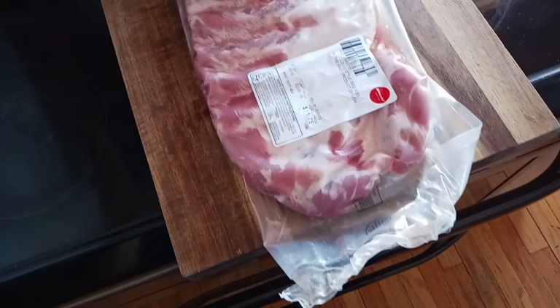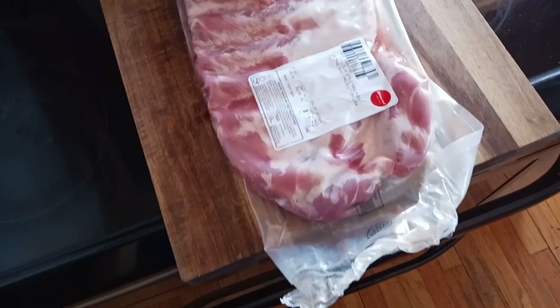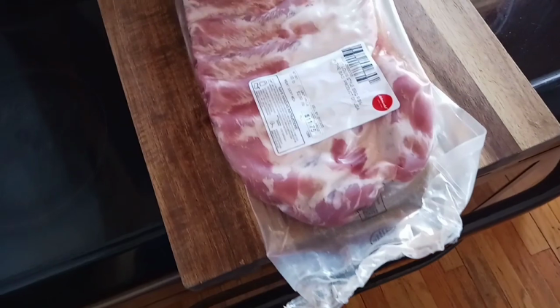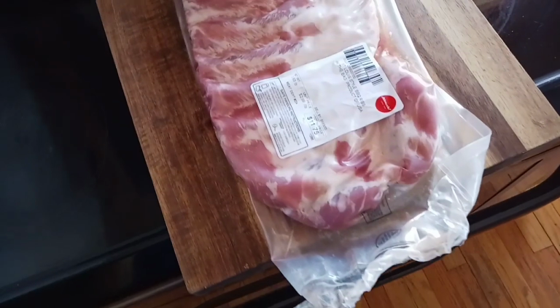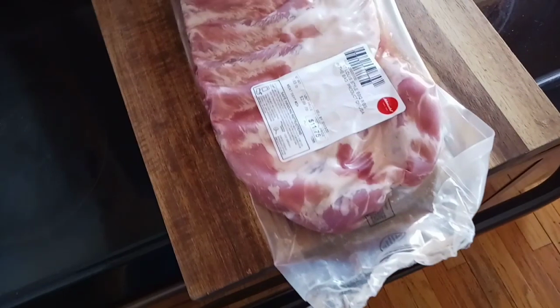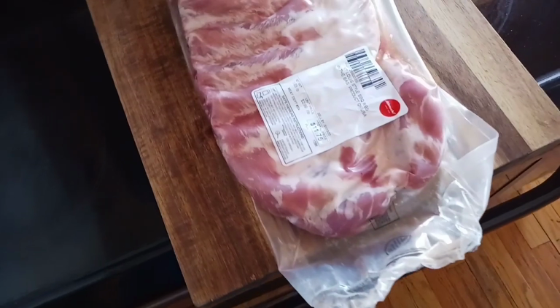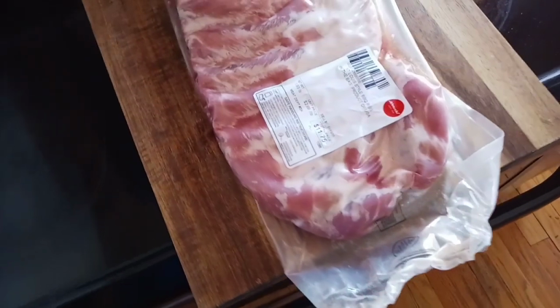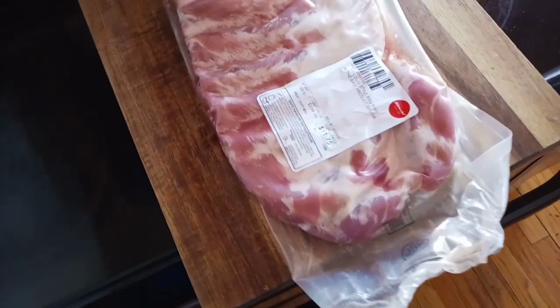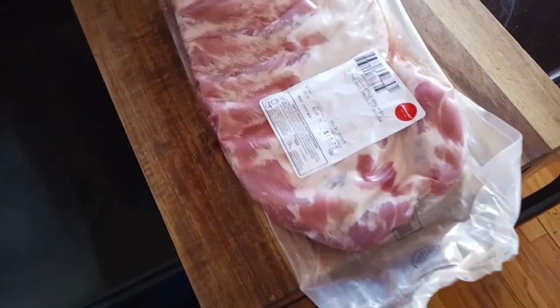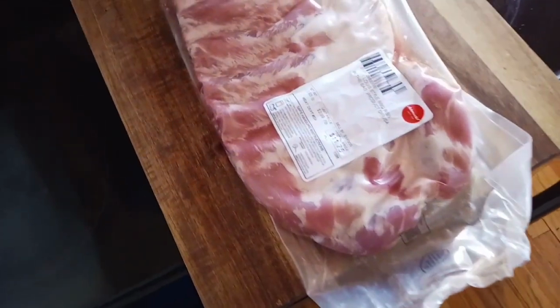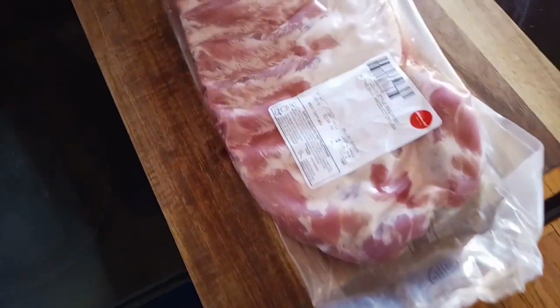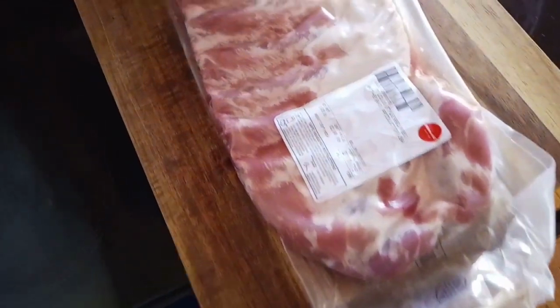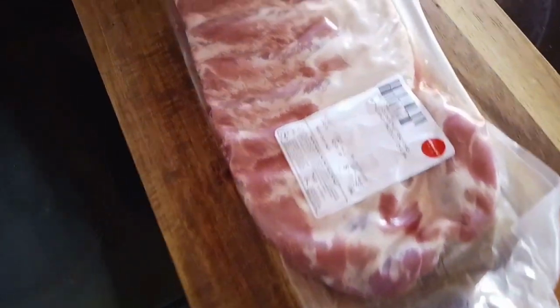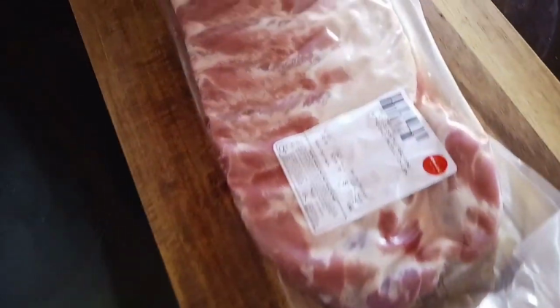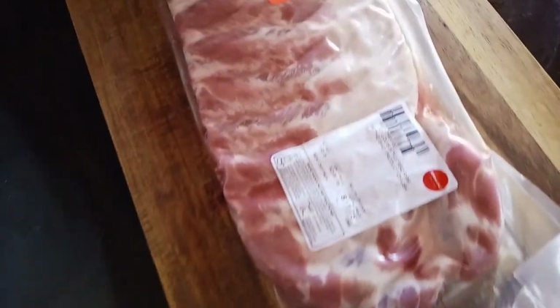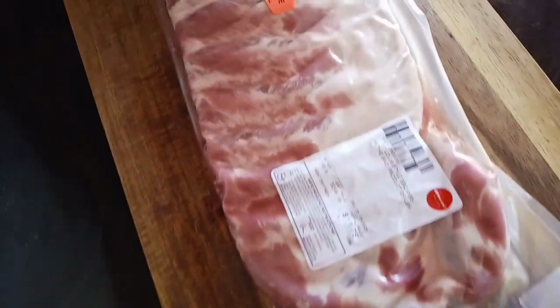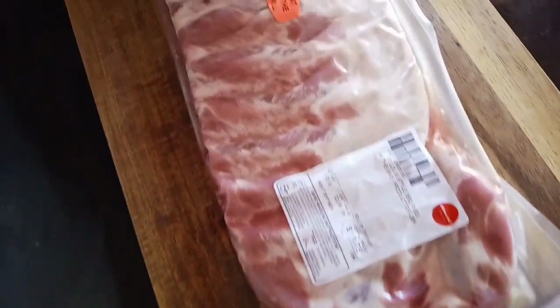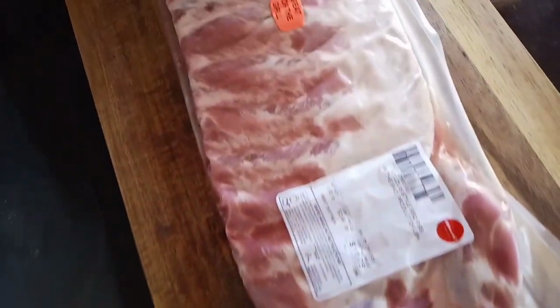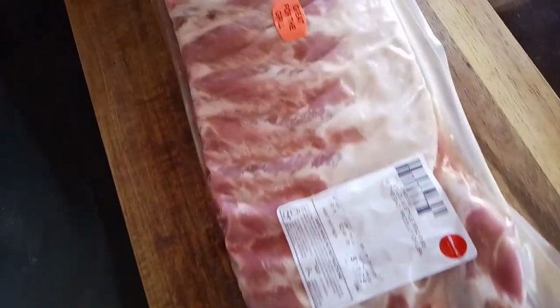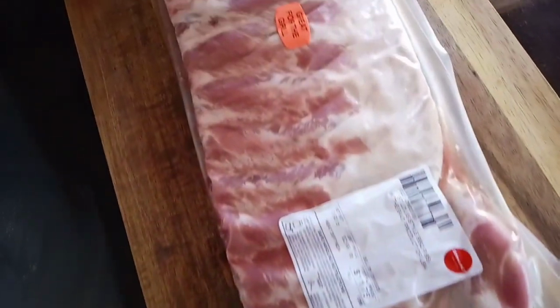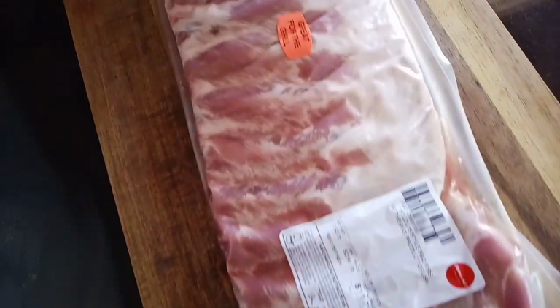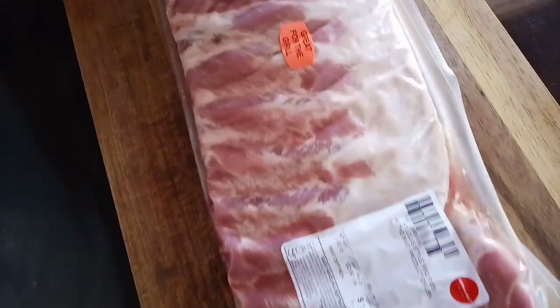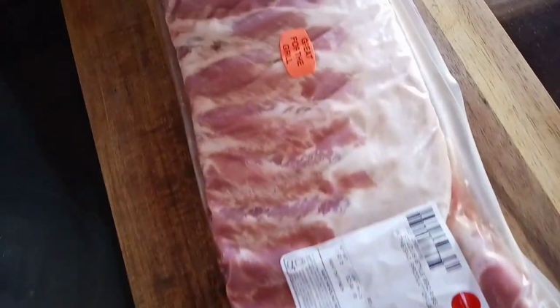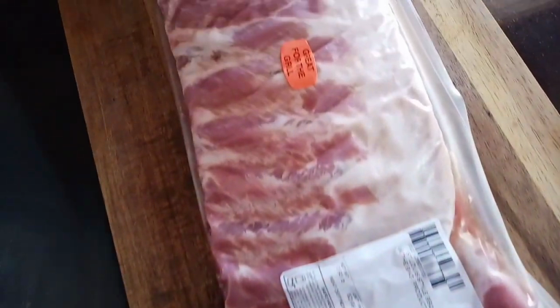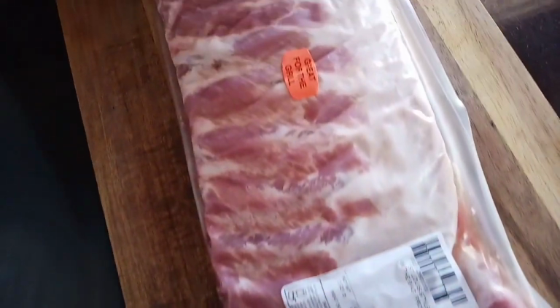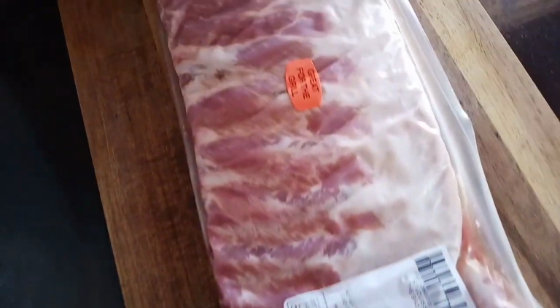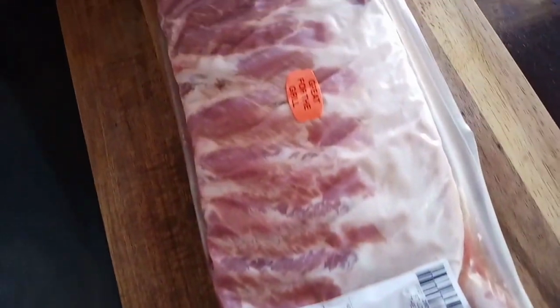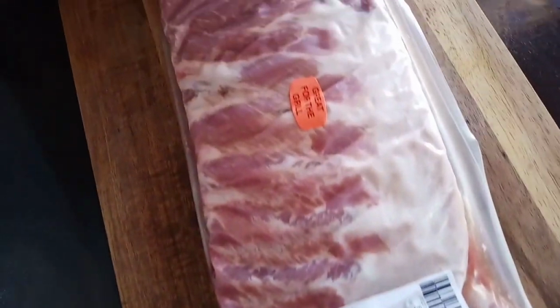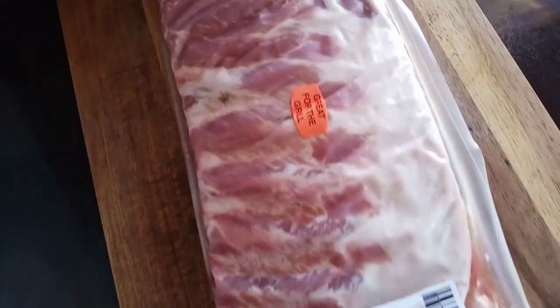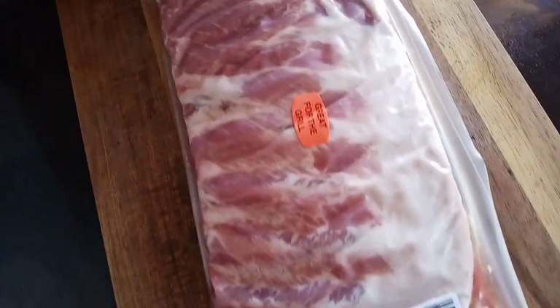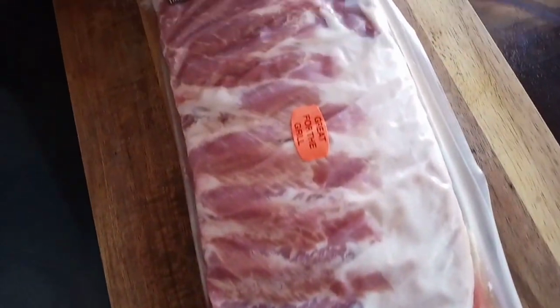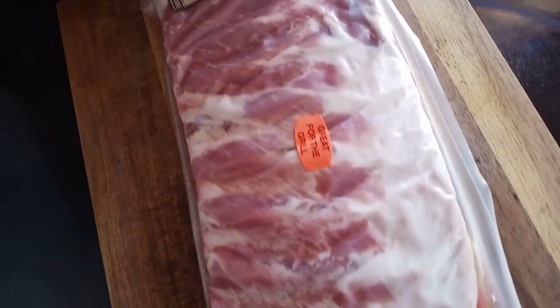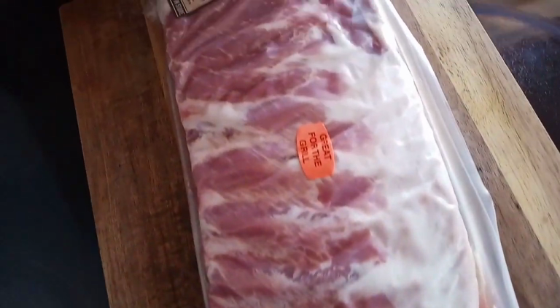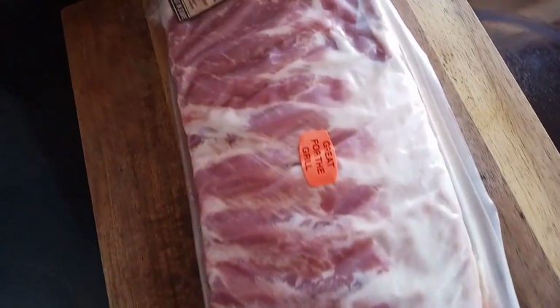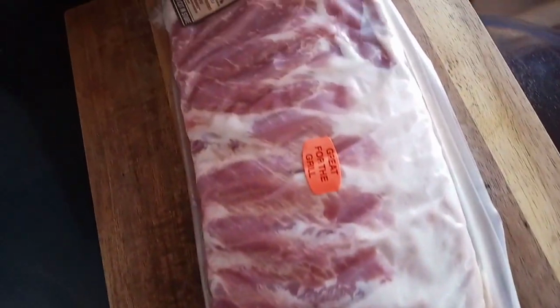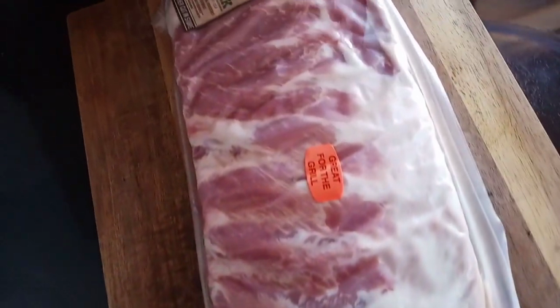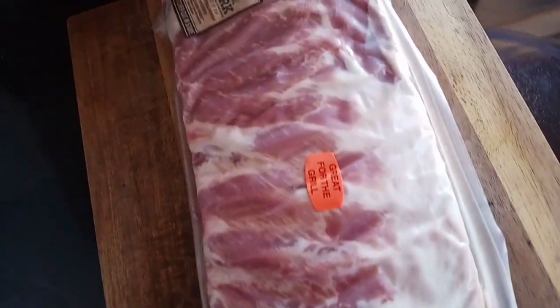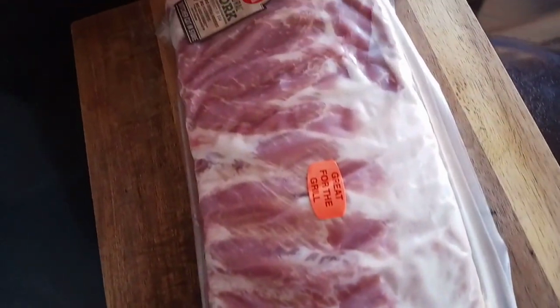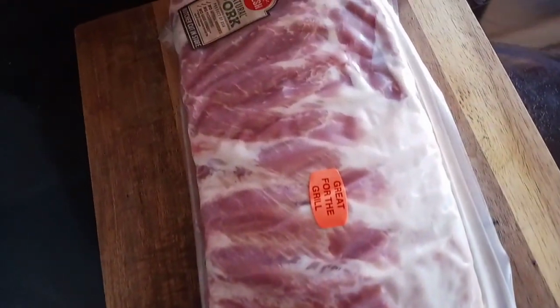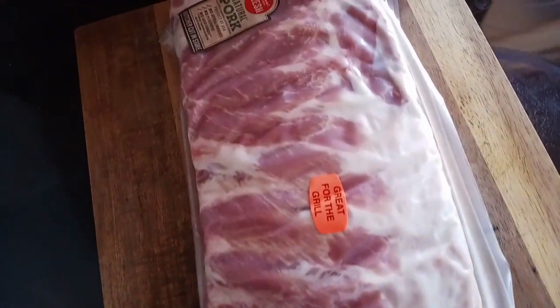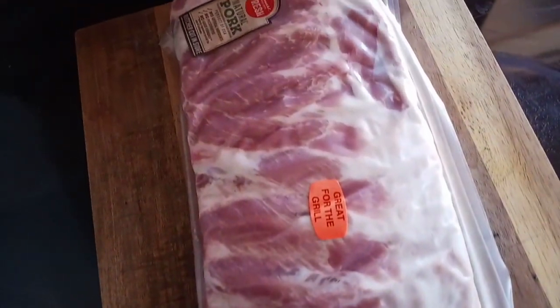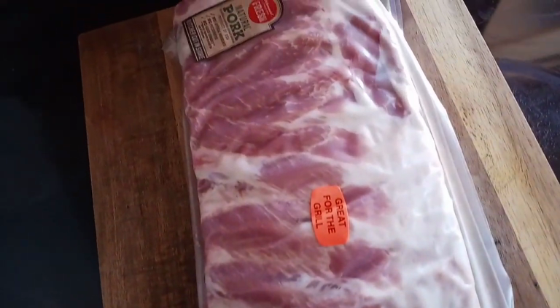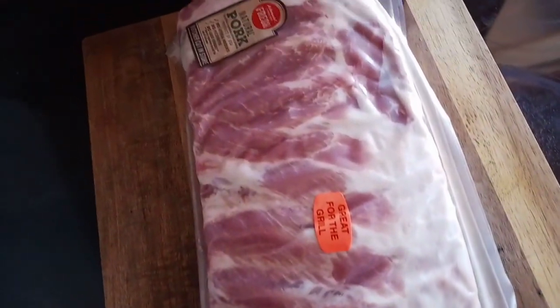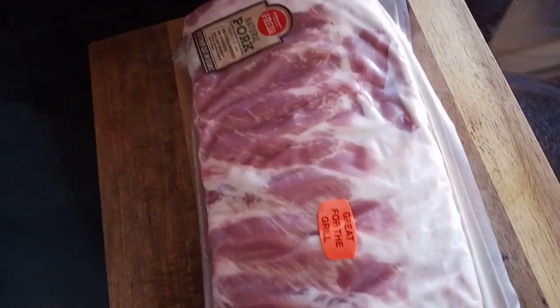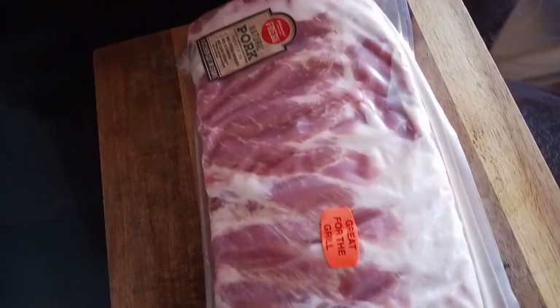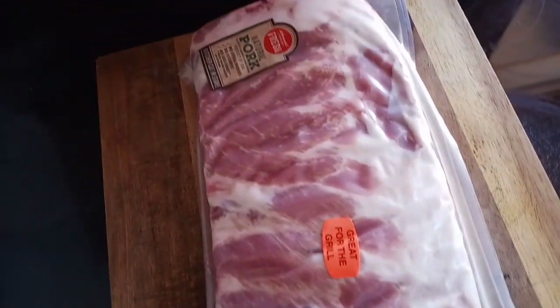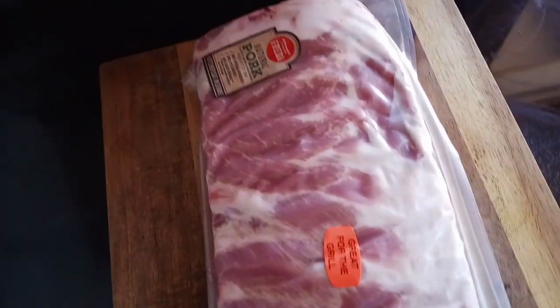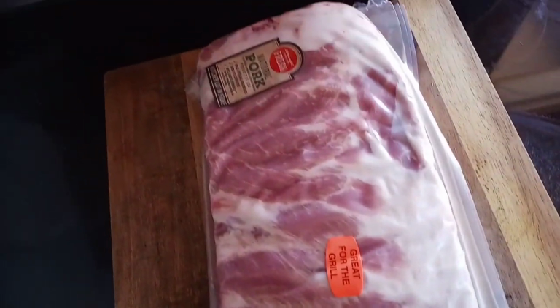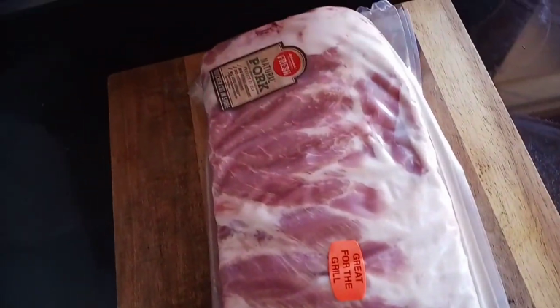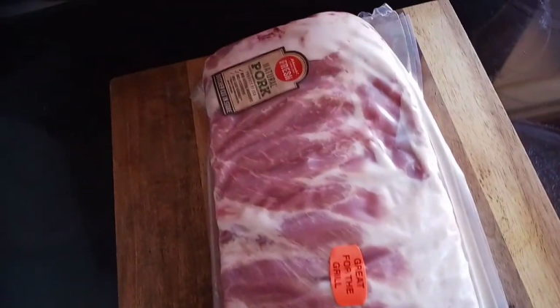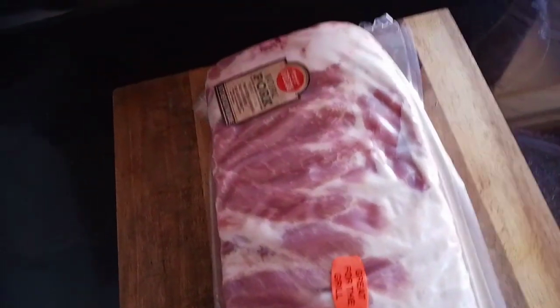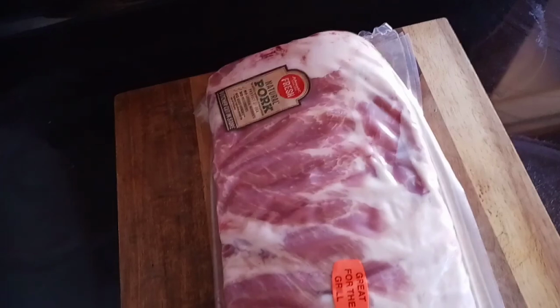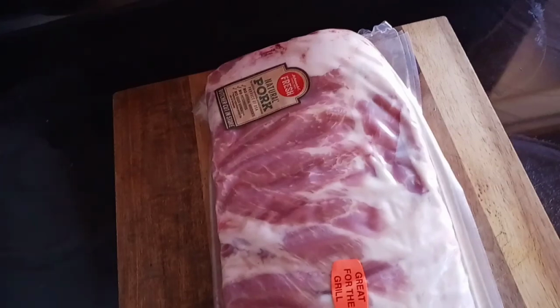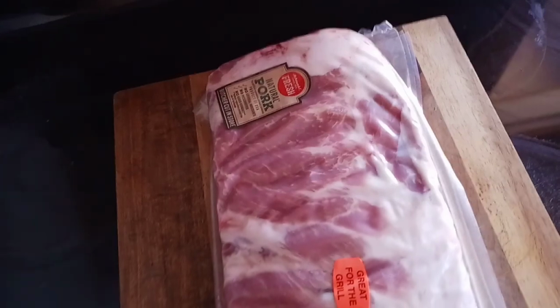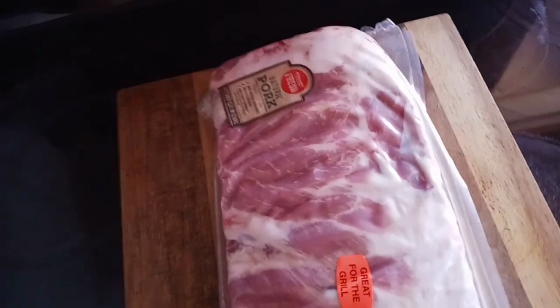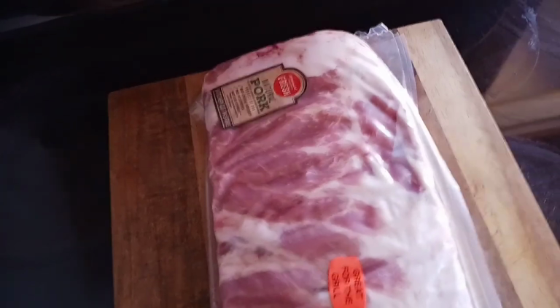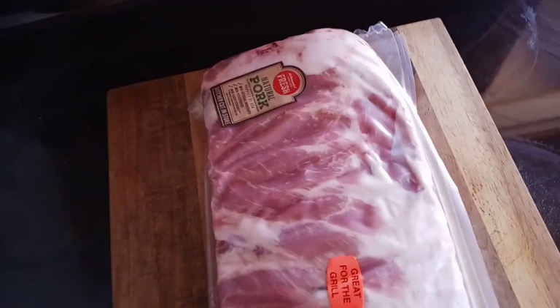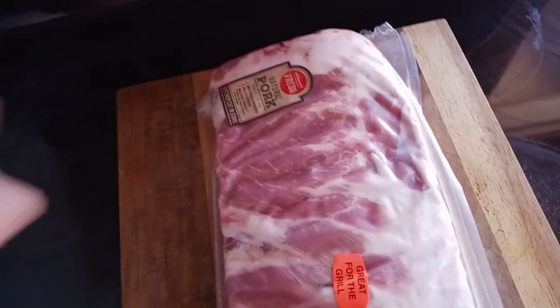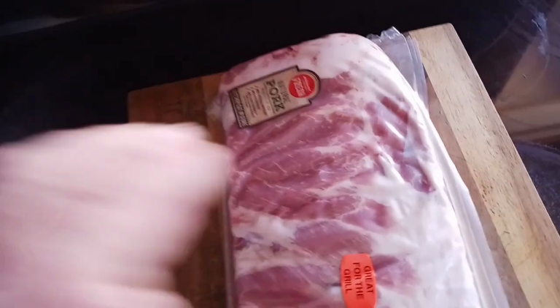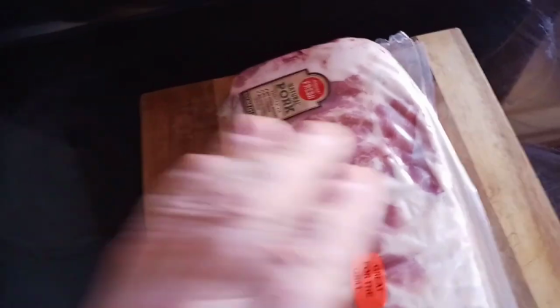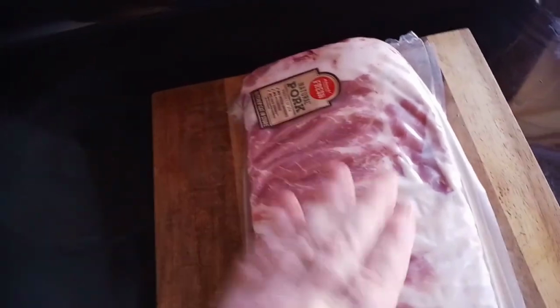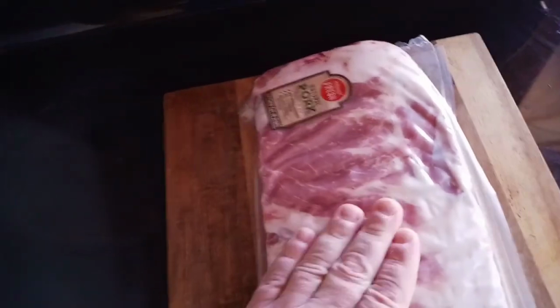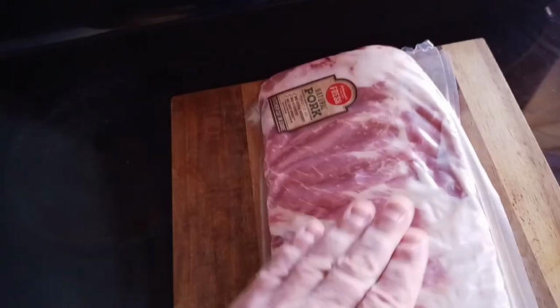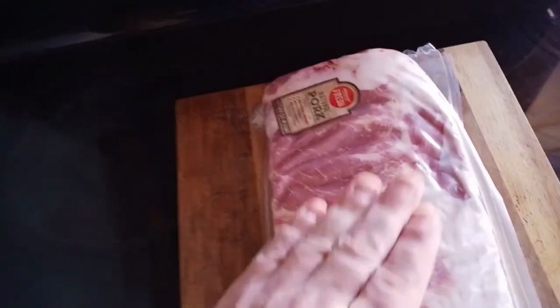We're going with these spare ribs today. We're going to trim these down to St. Louis style, but first let's go see what we're going to smoke these on.